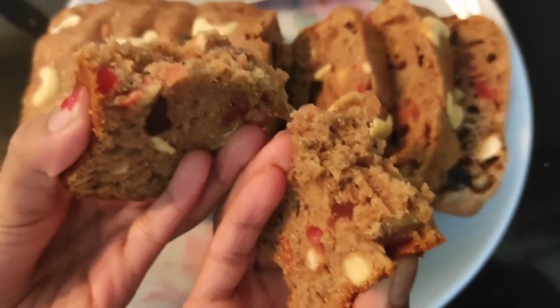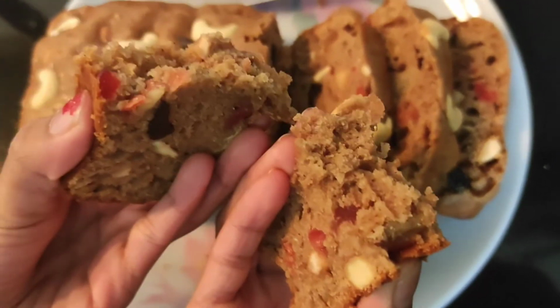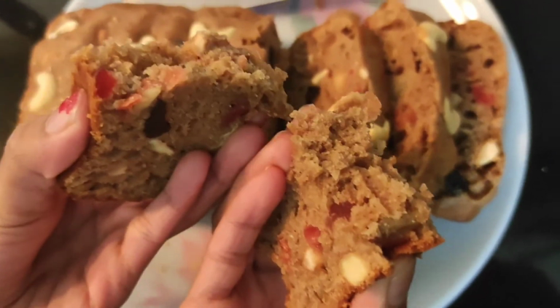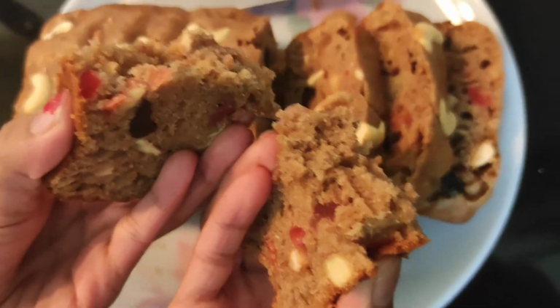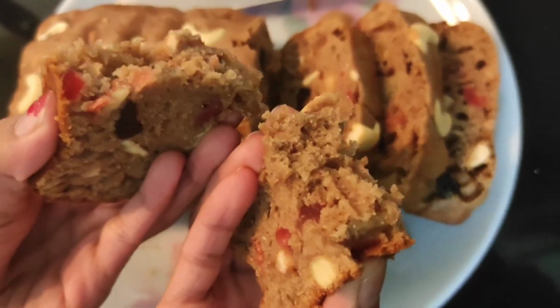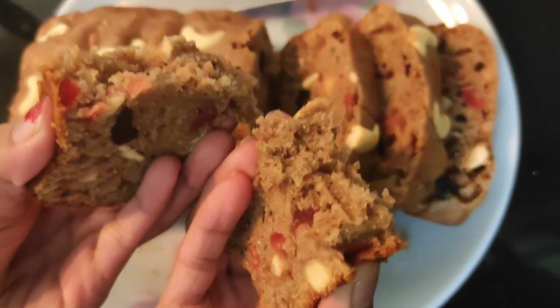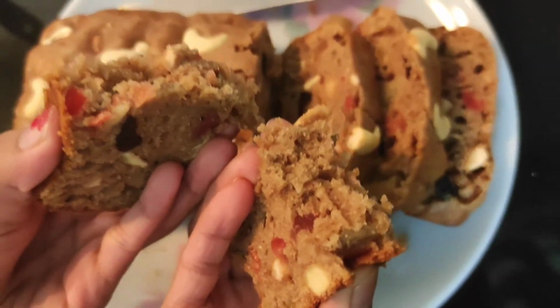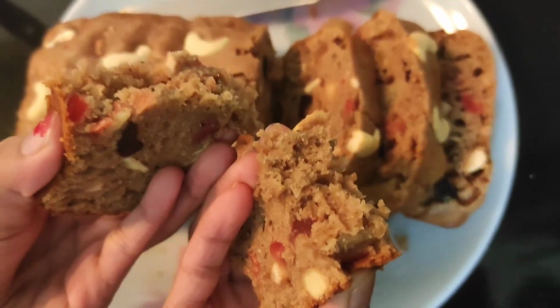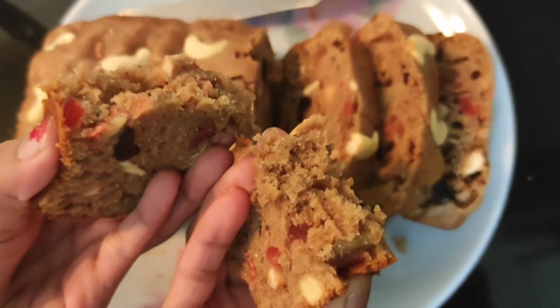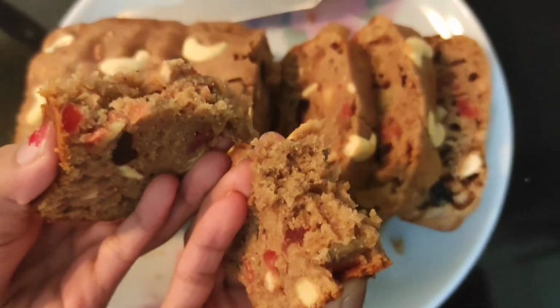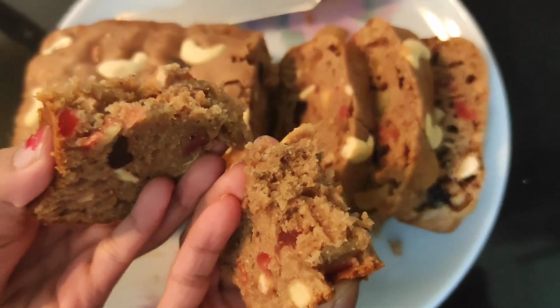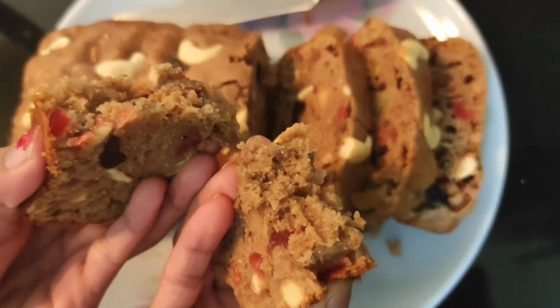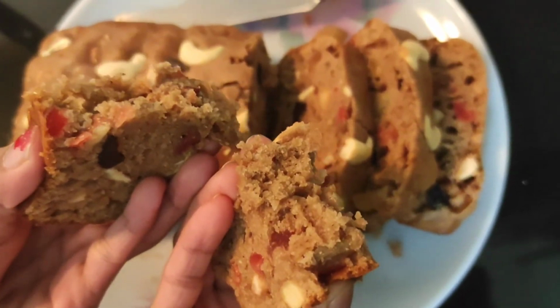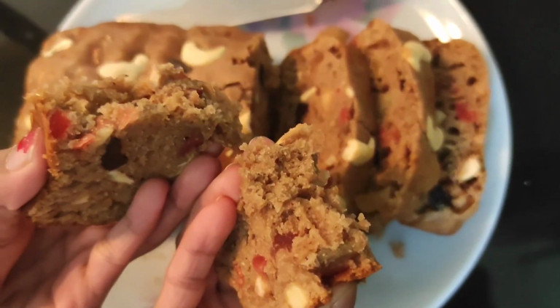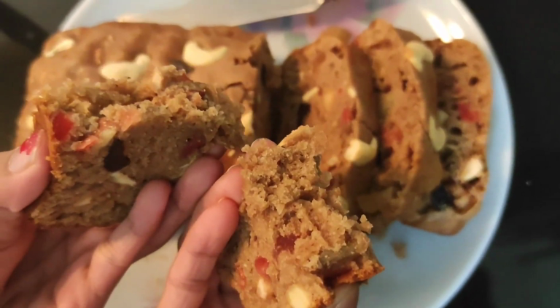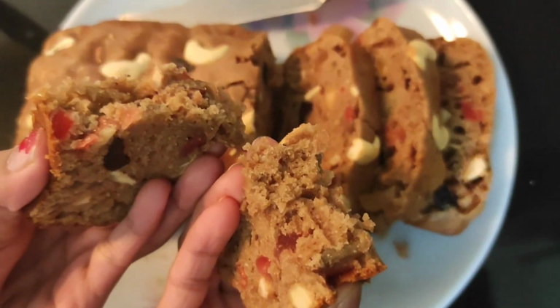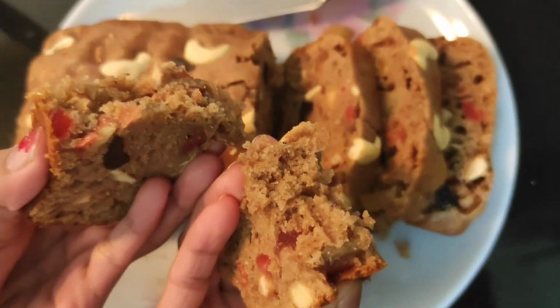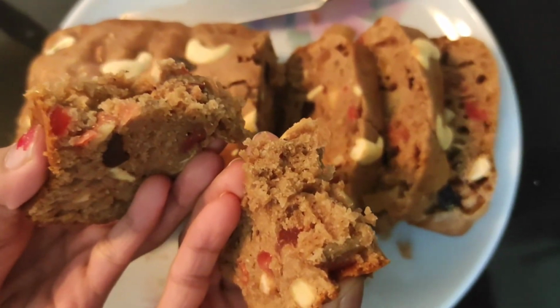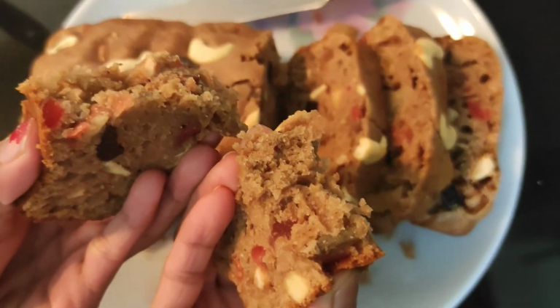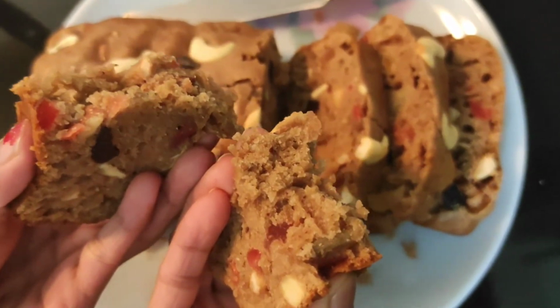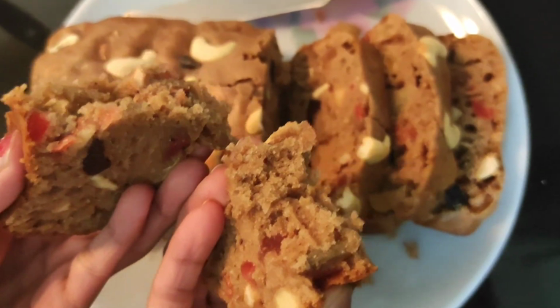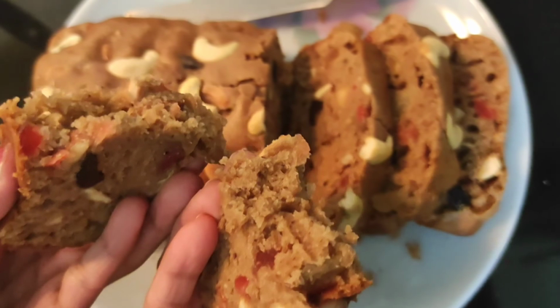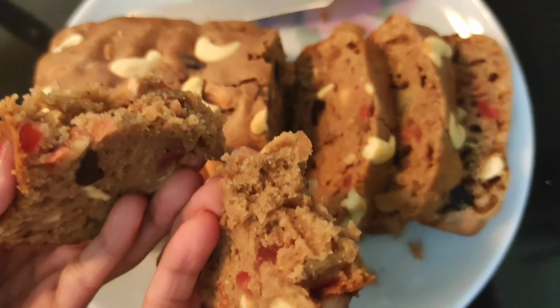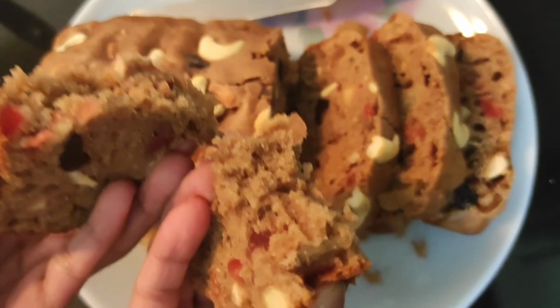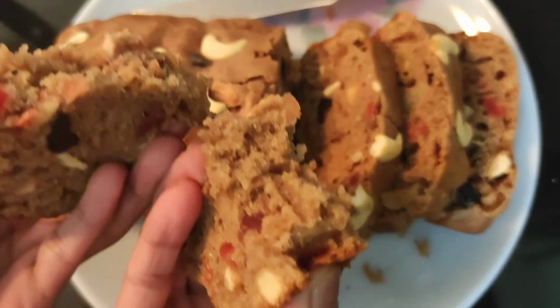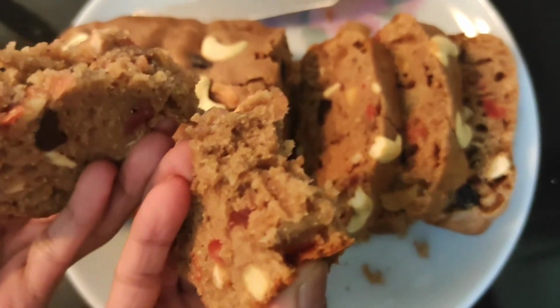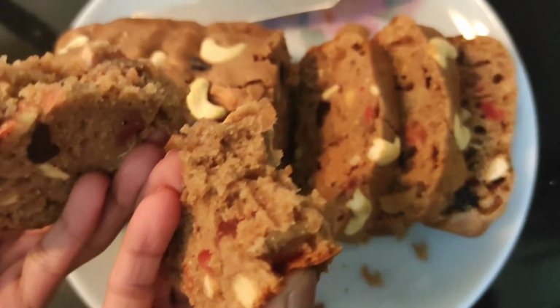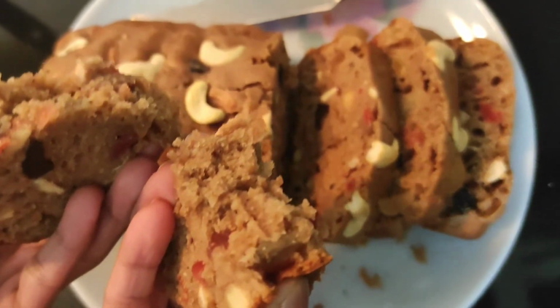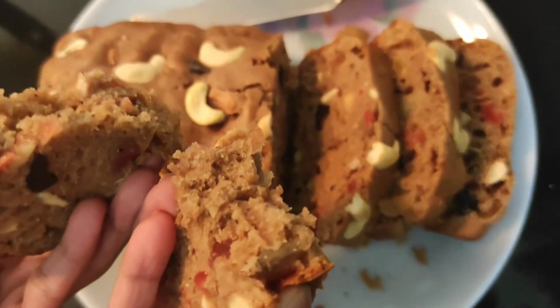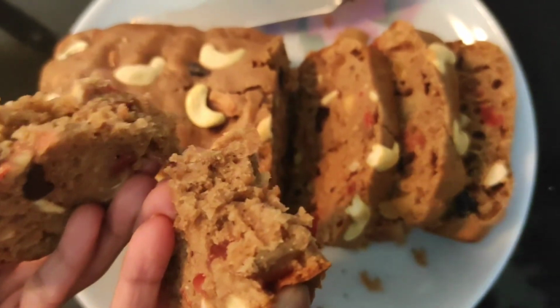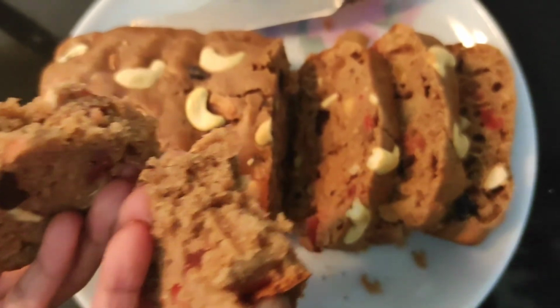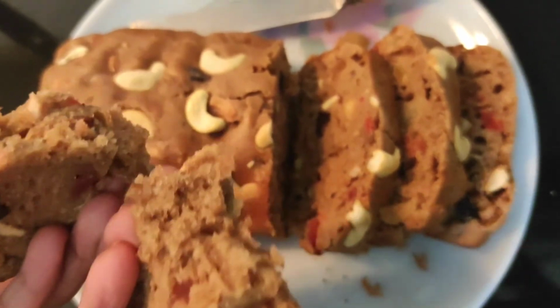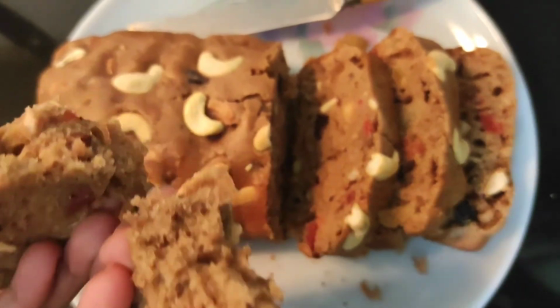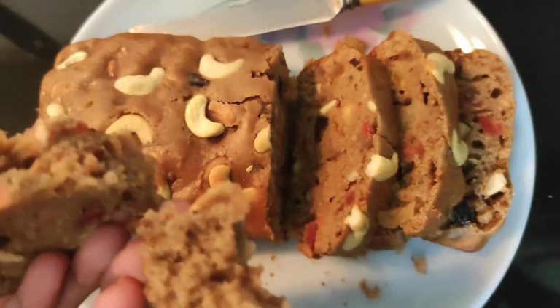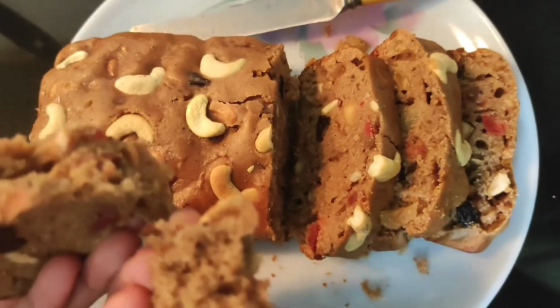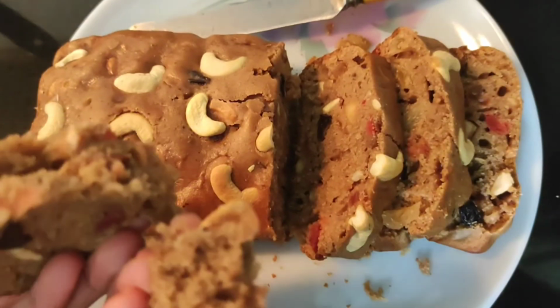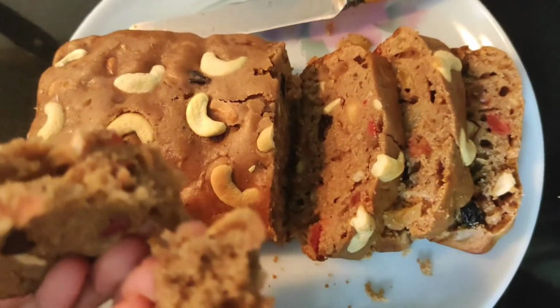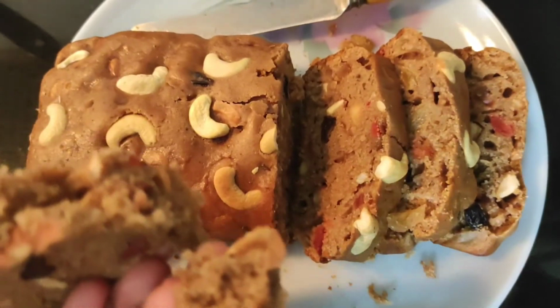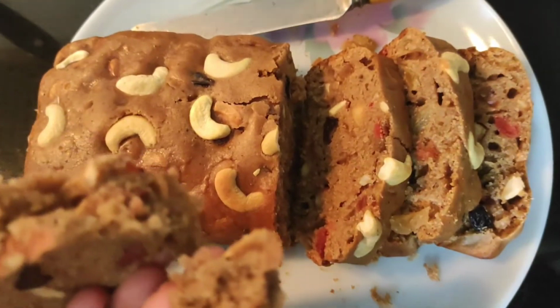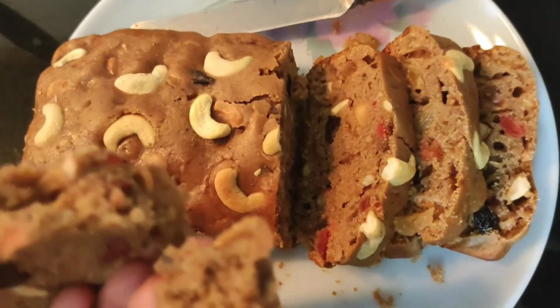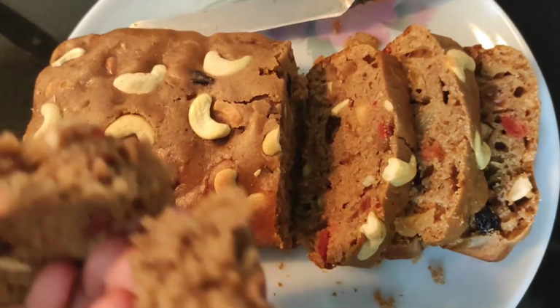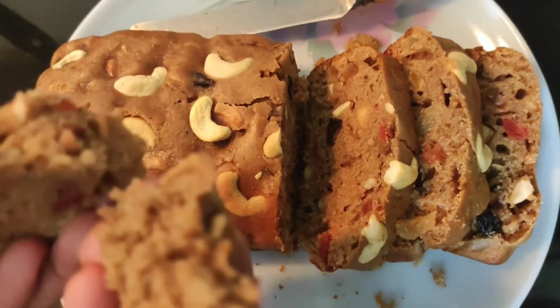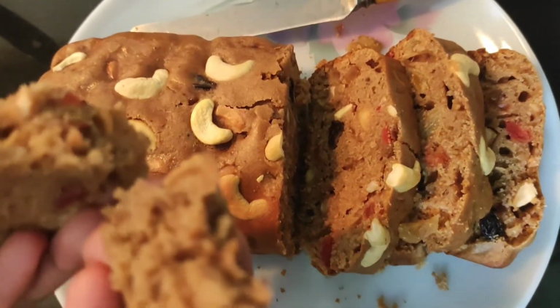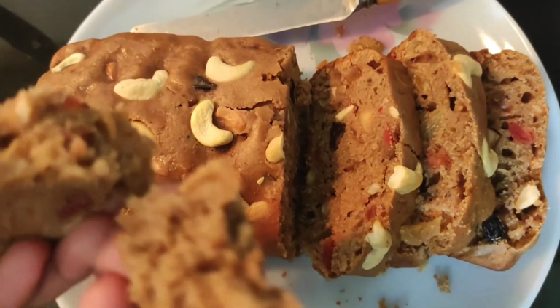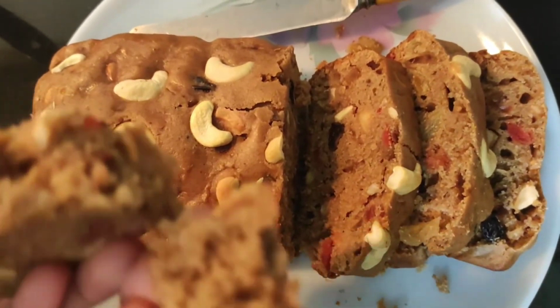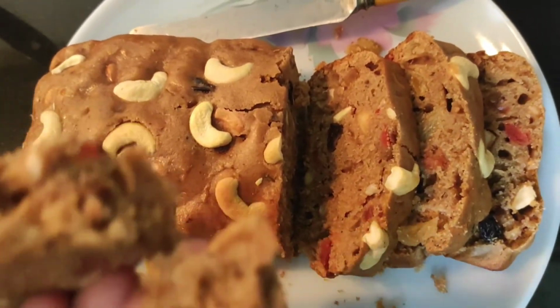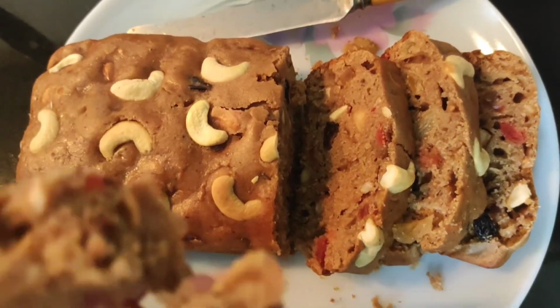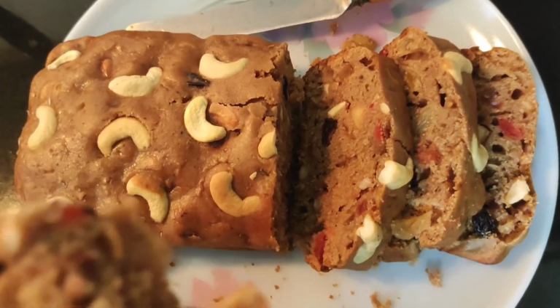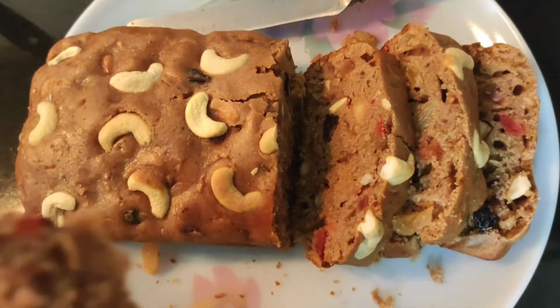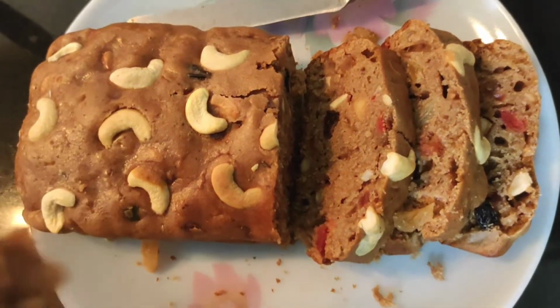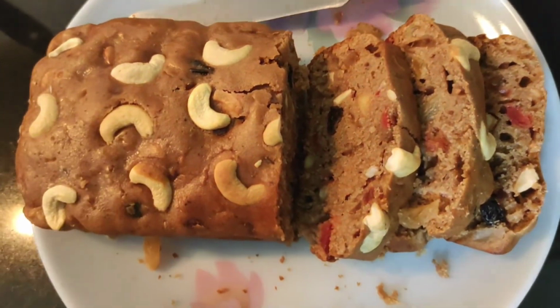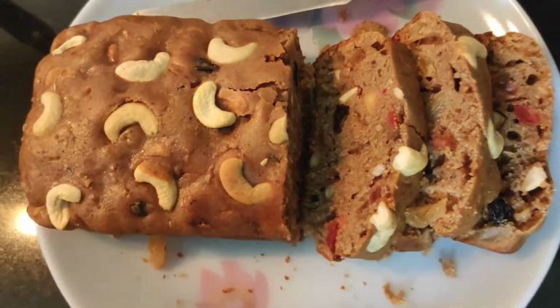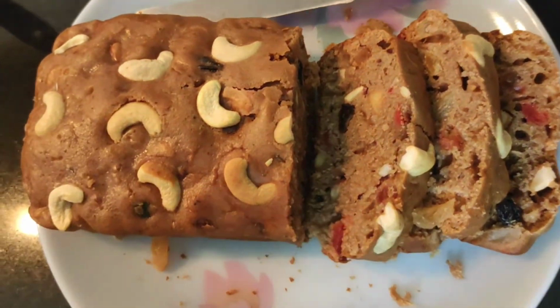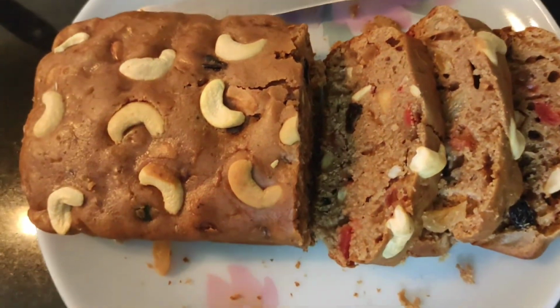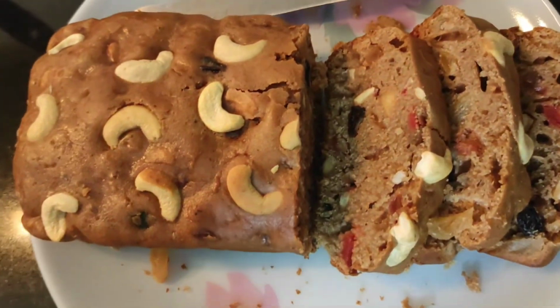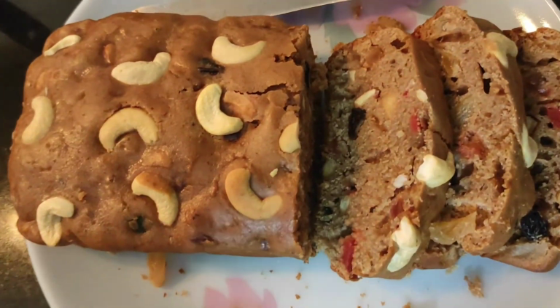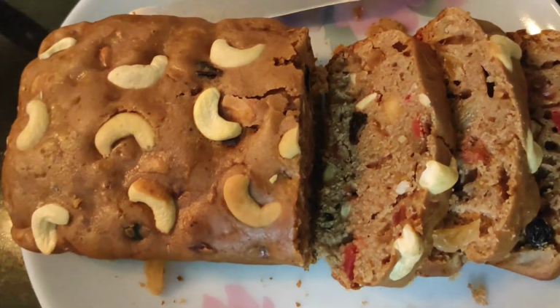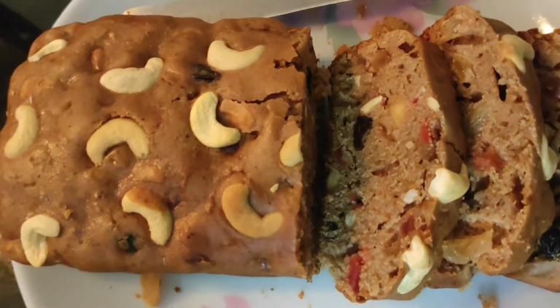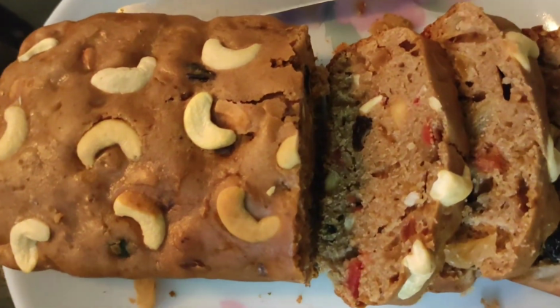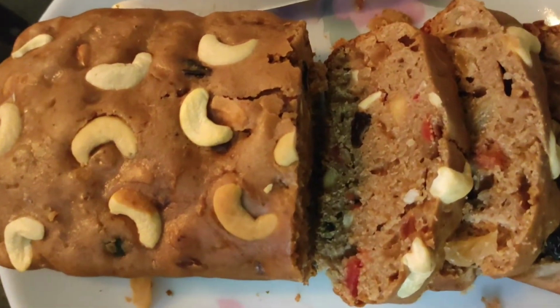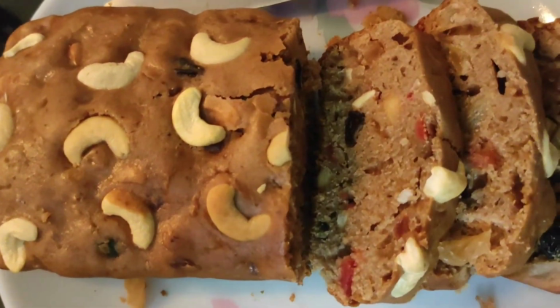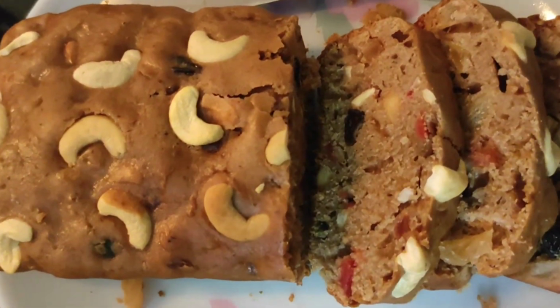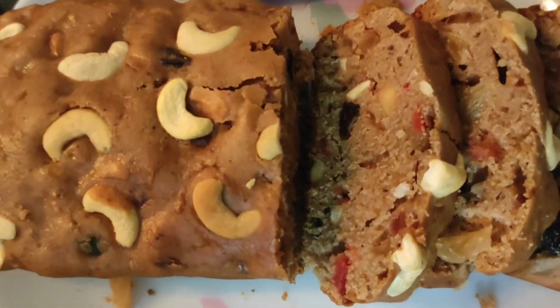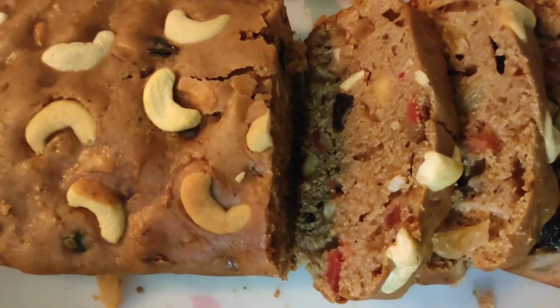Please give this recipe a try. Like, share and subscribe to my channel. Thank you. Bye.